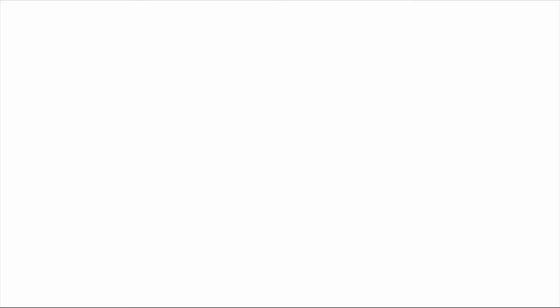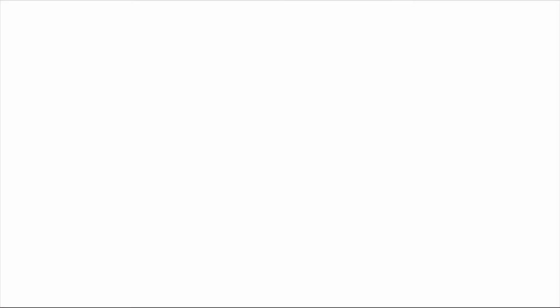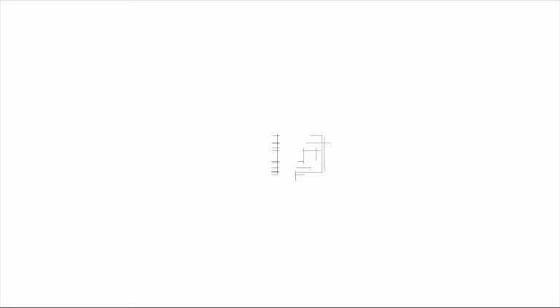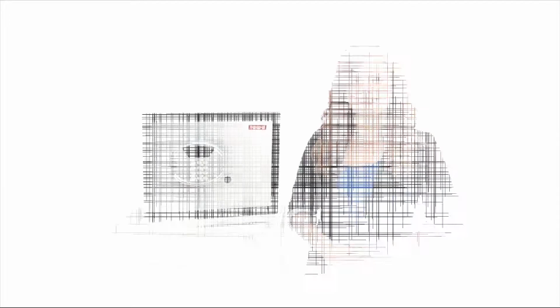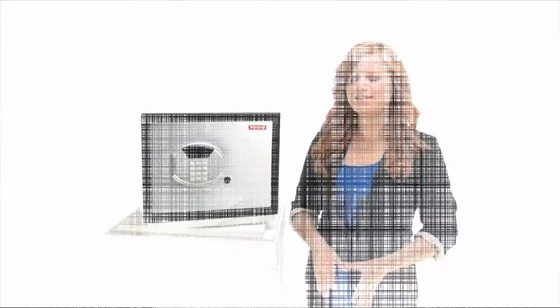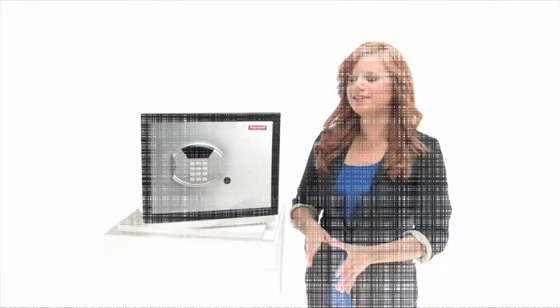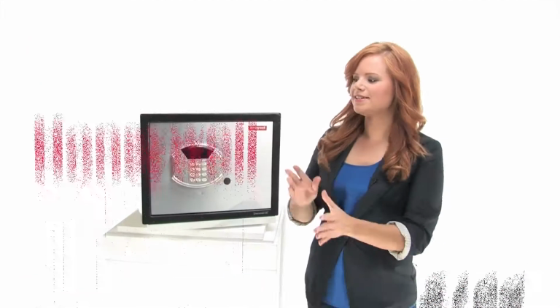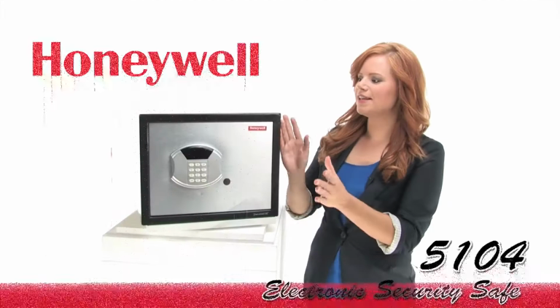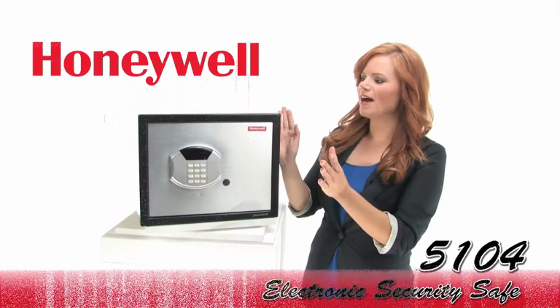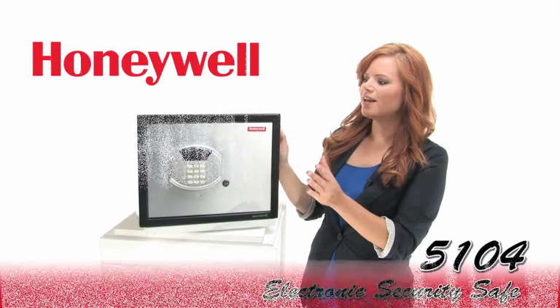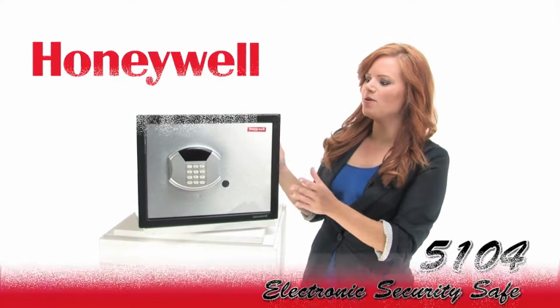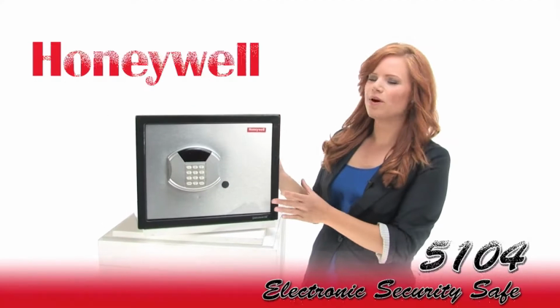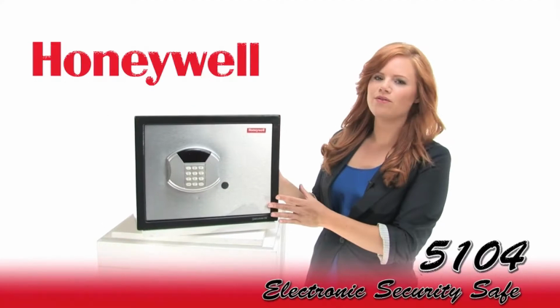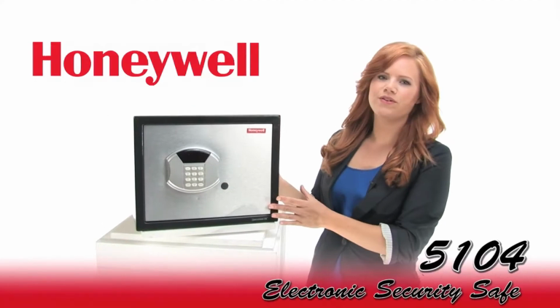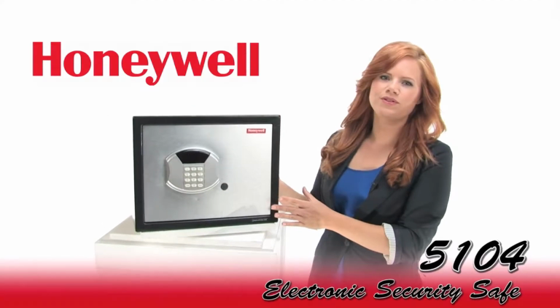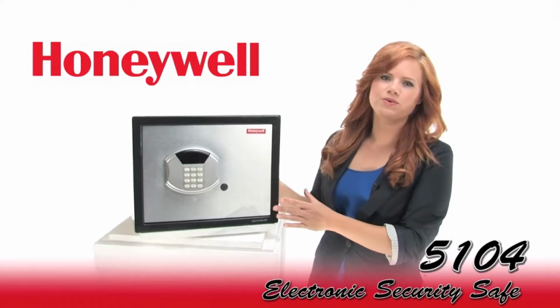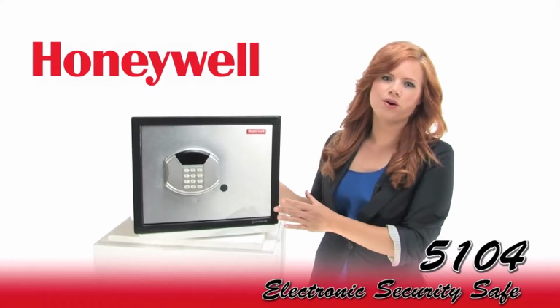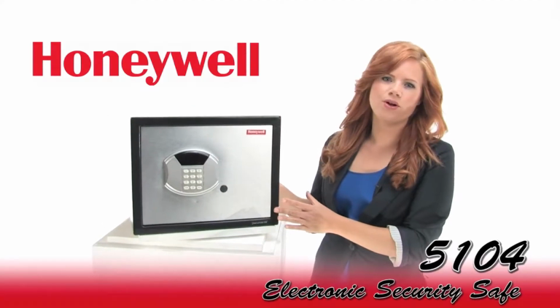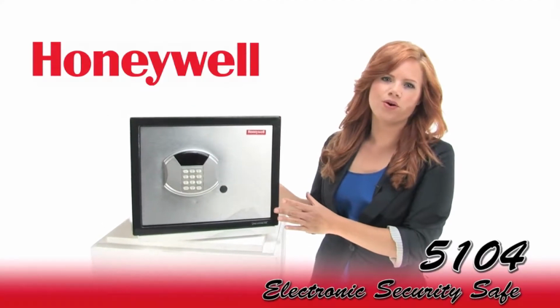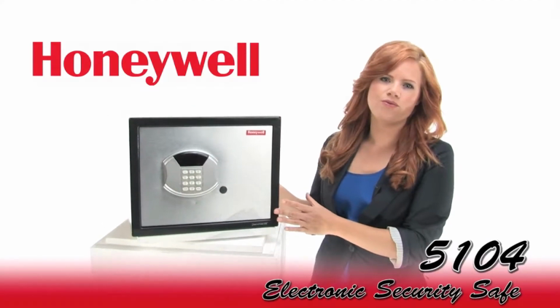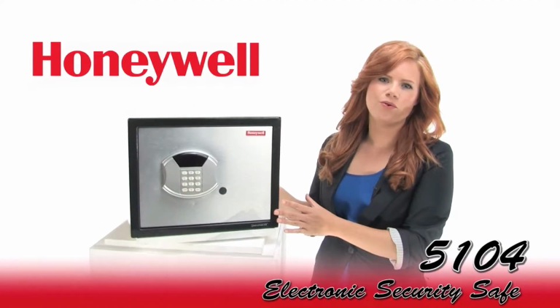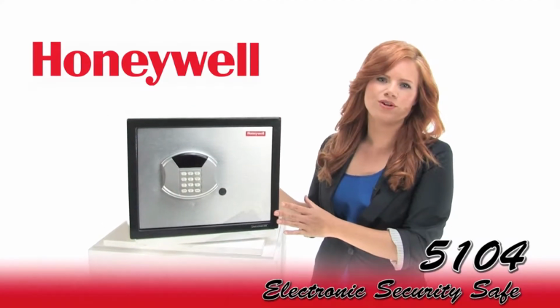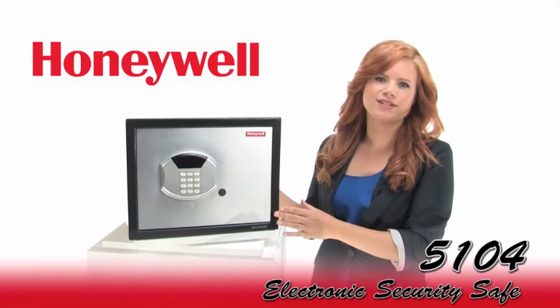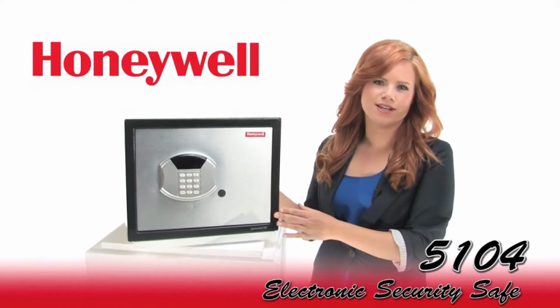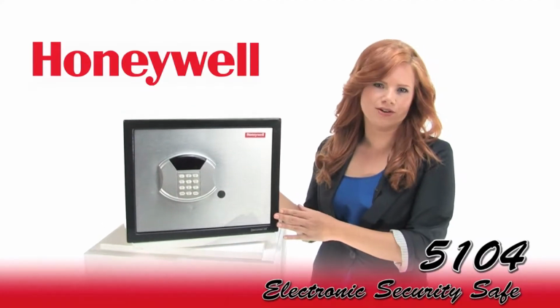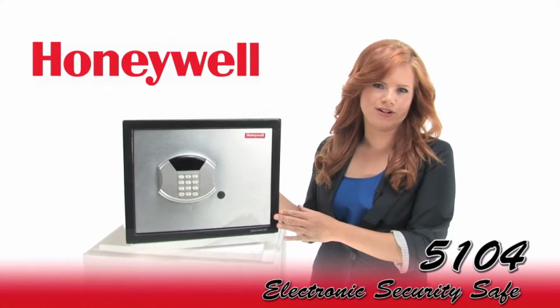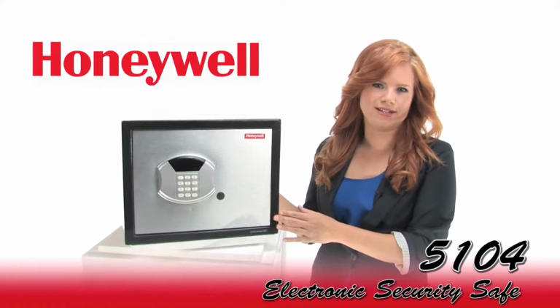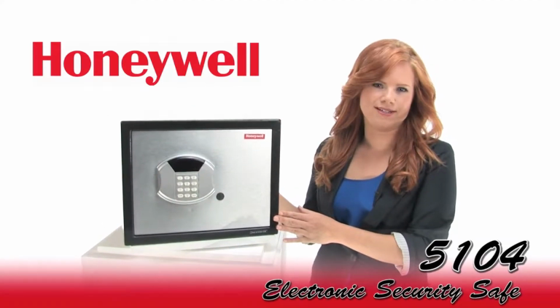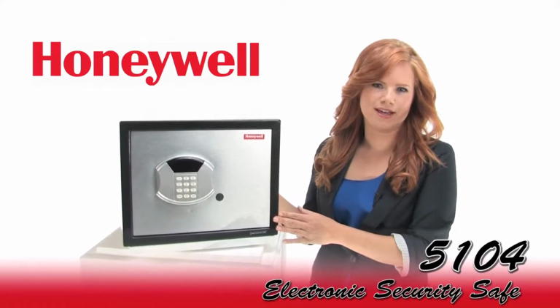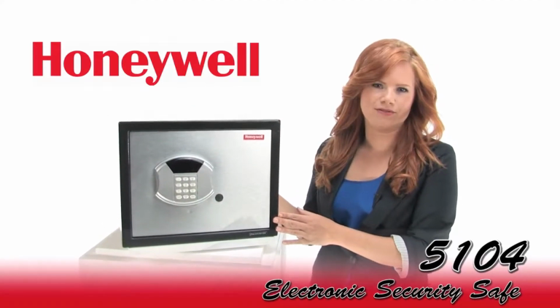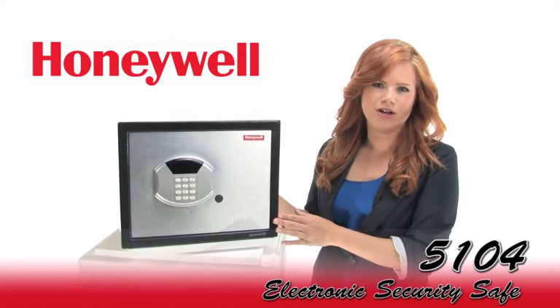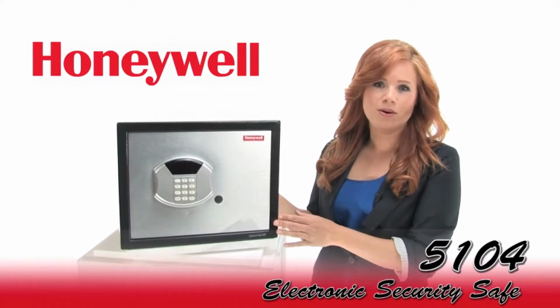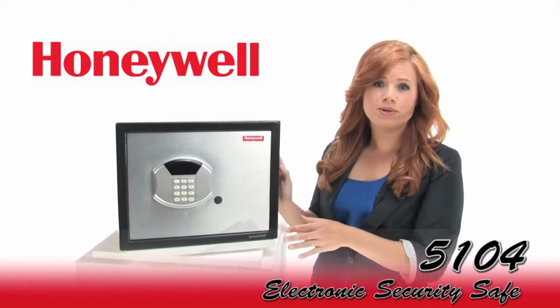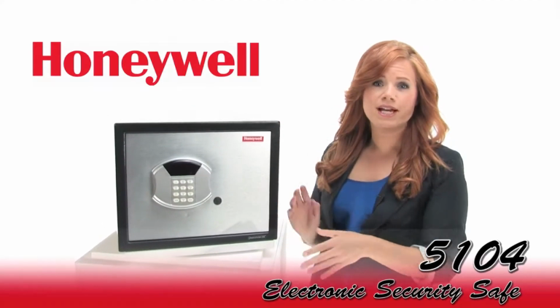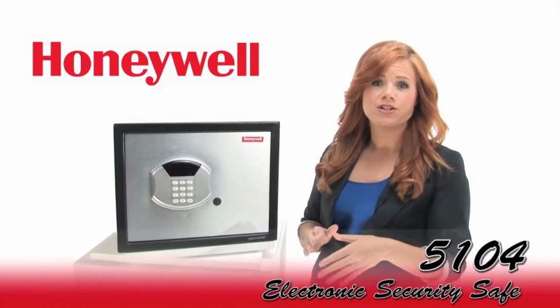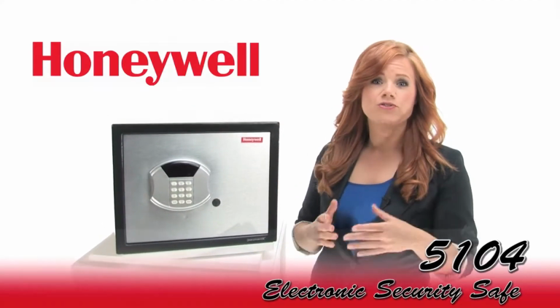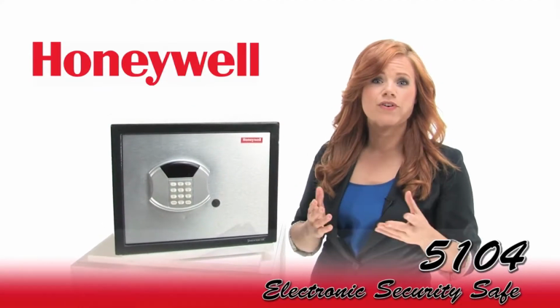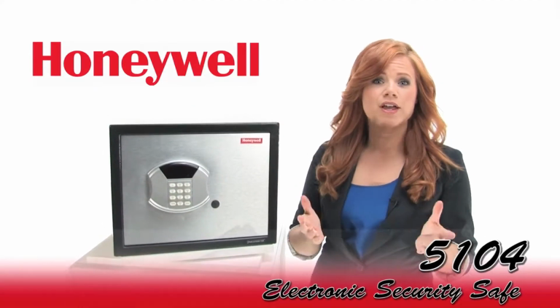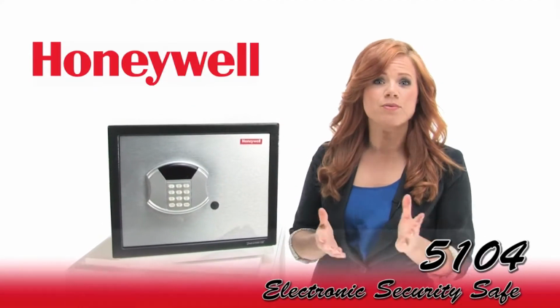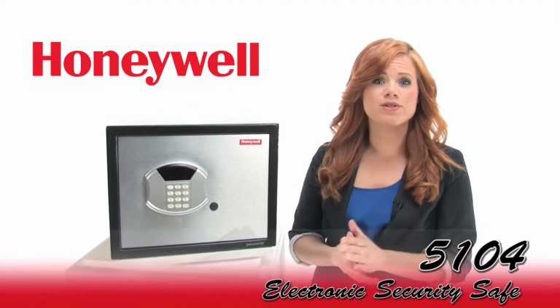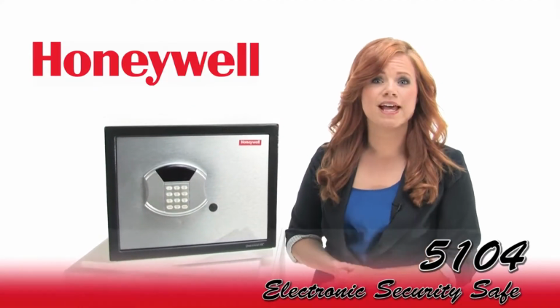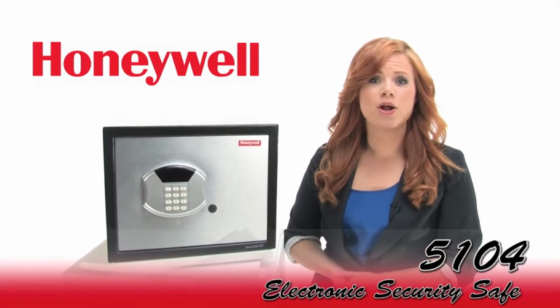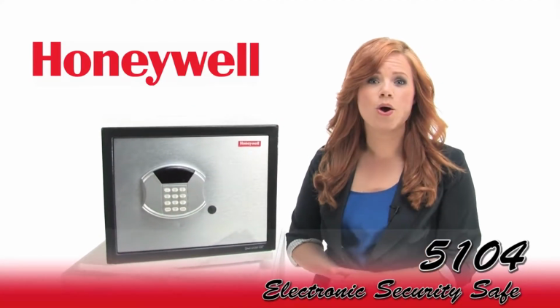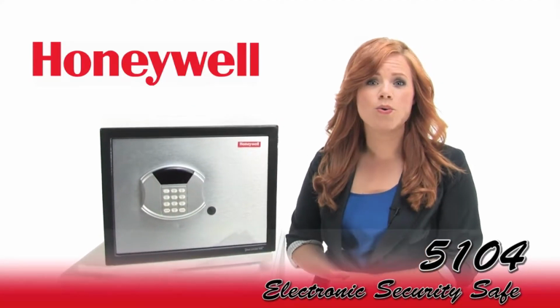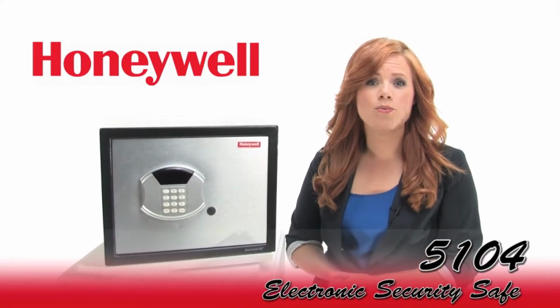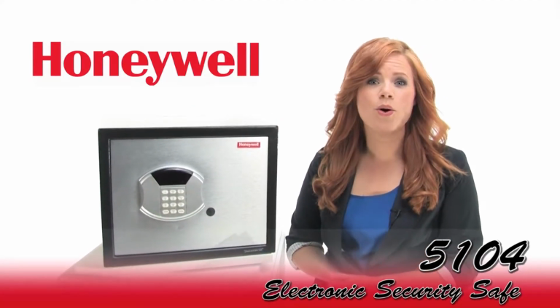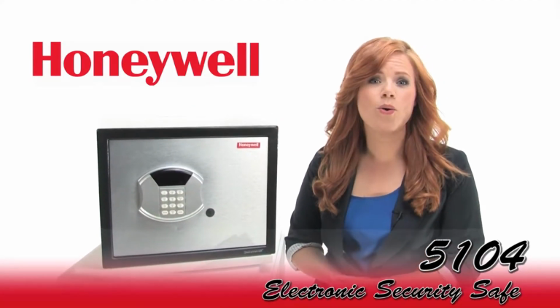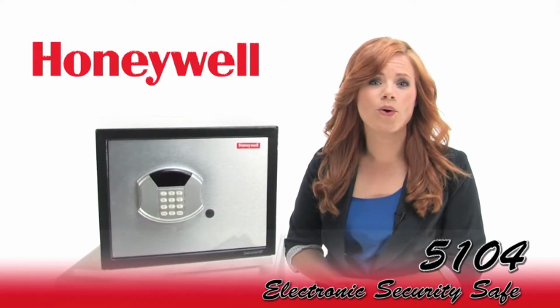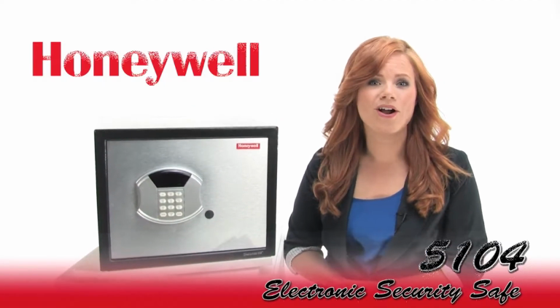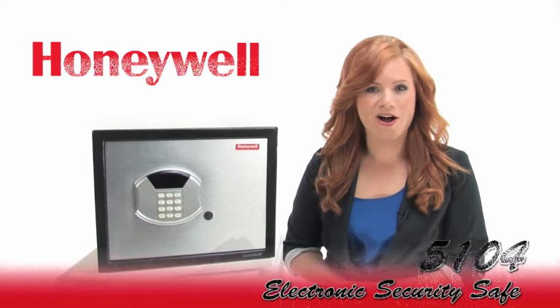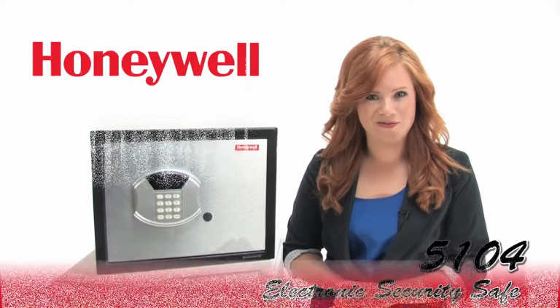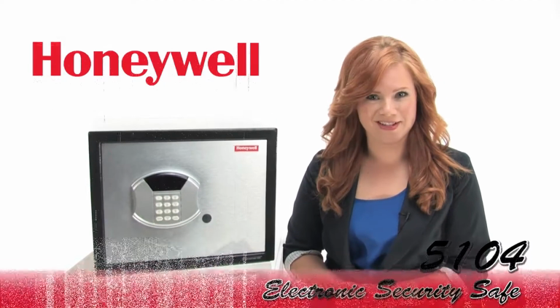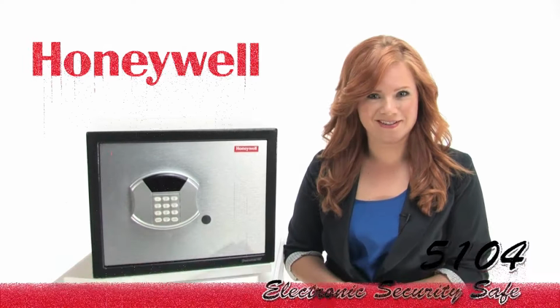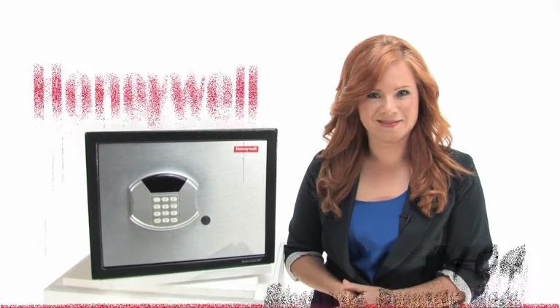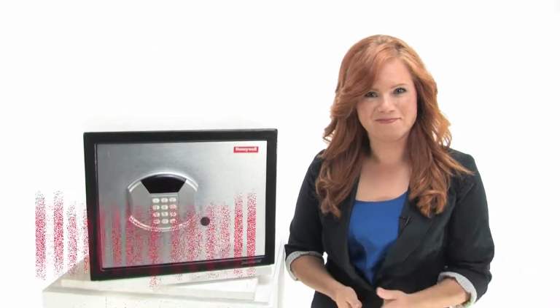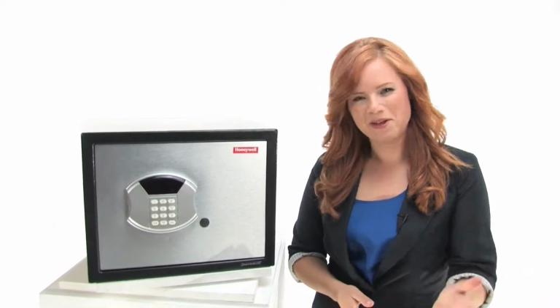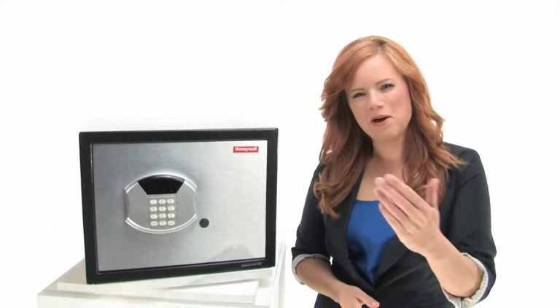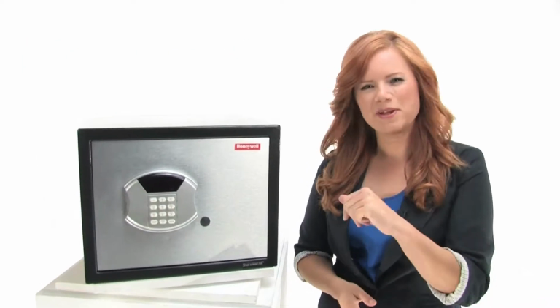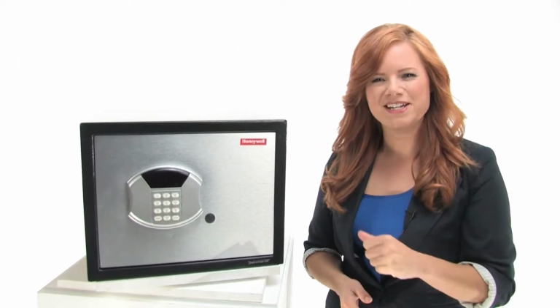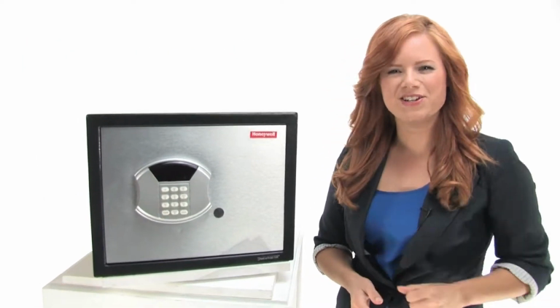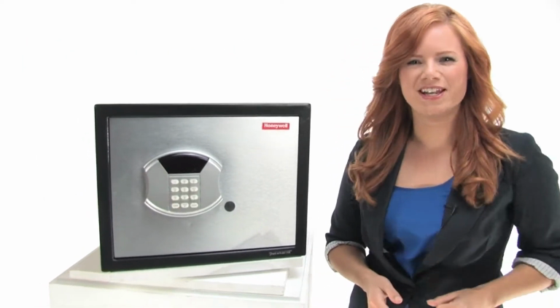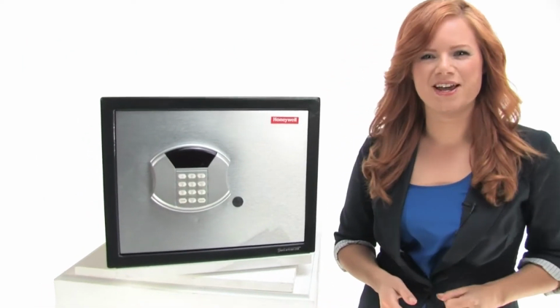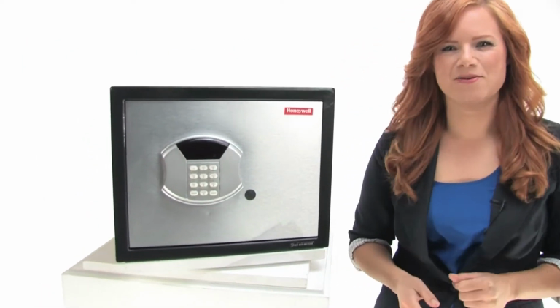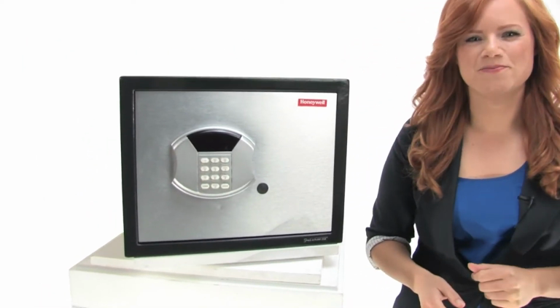This is the Honeywell 5104 Security Safe. Protect your valuables at home or office. Come on and check it out.